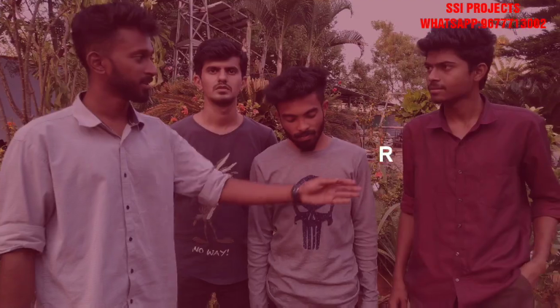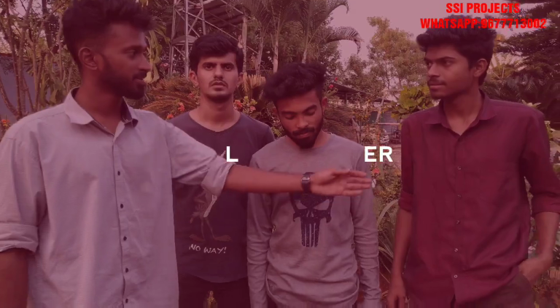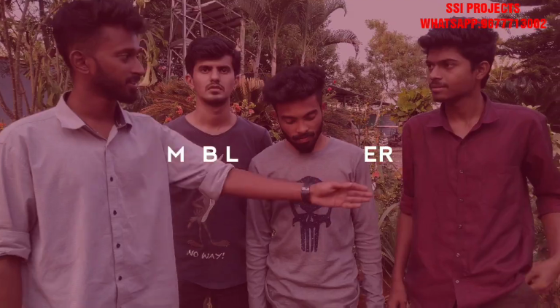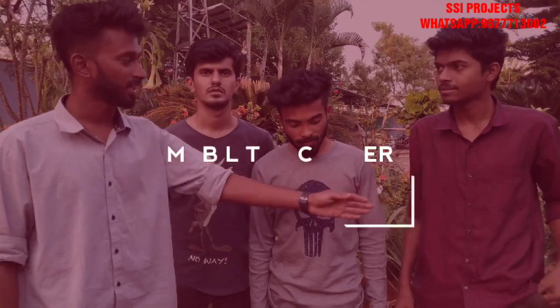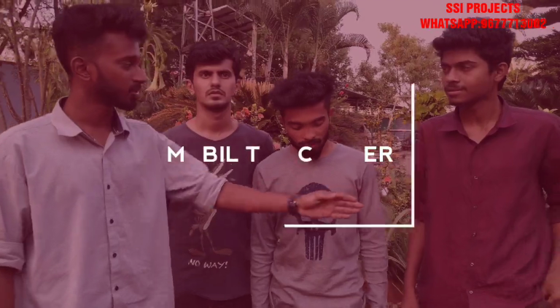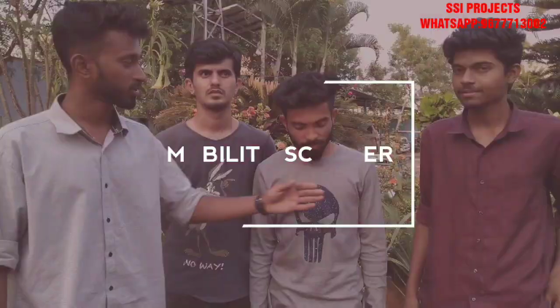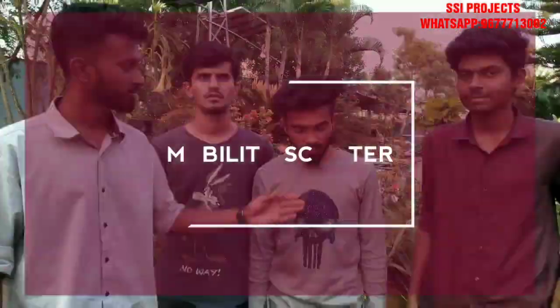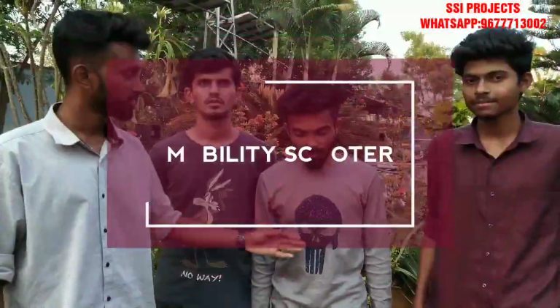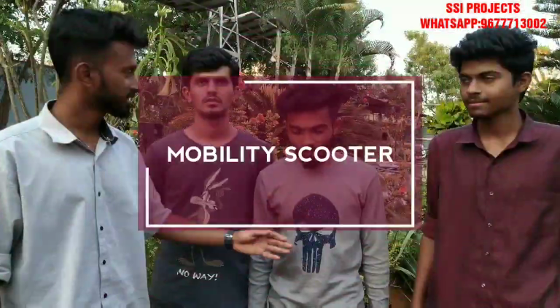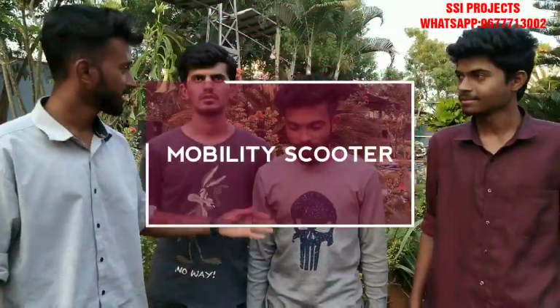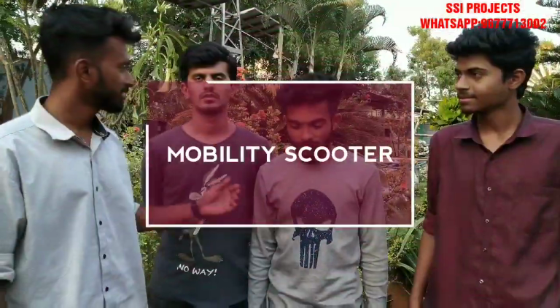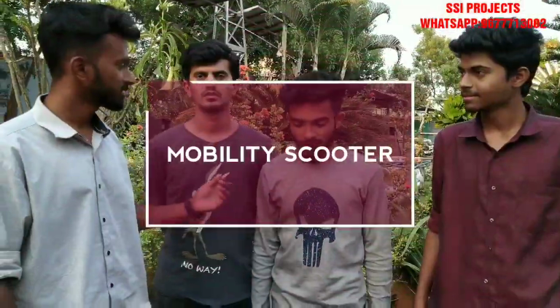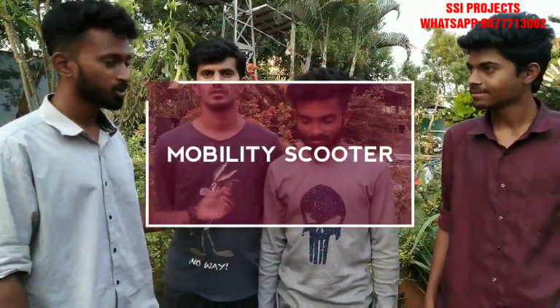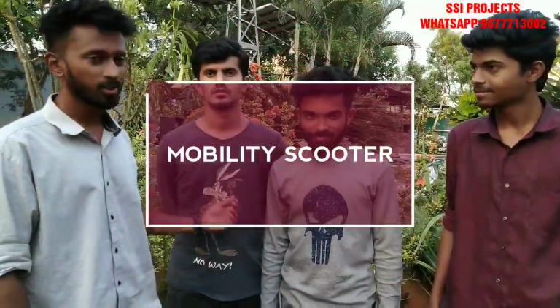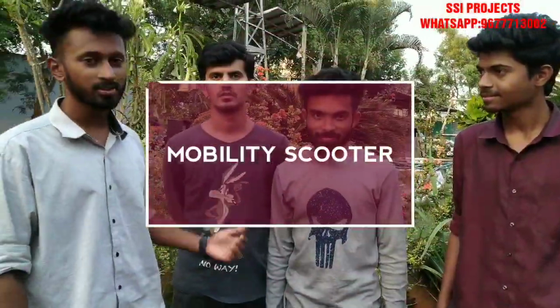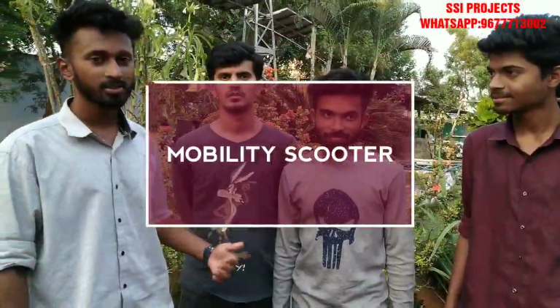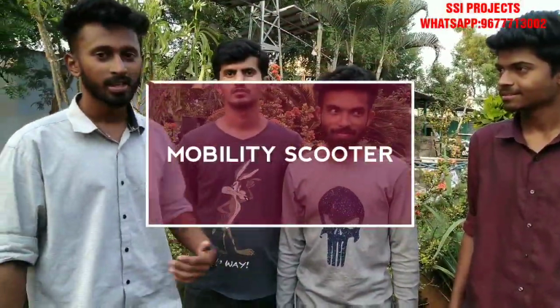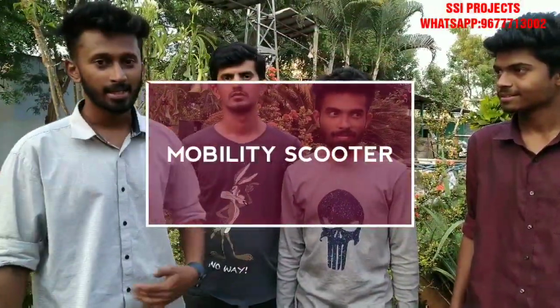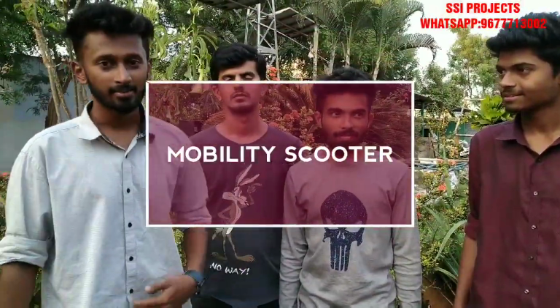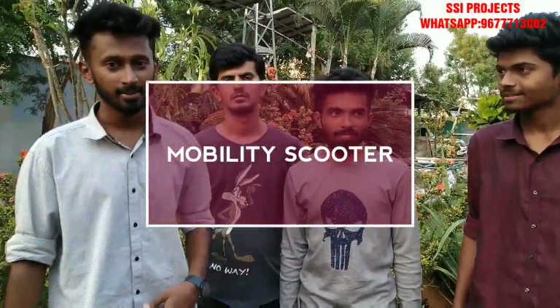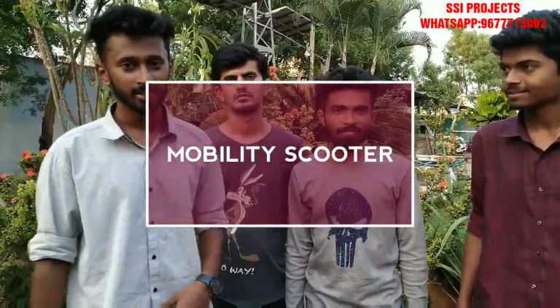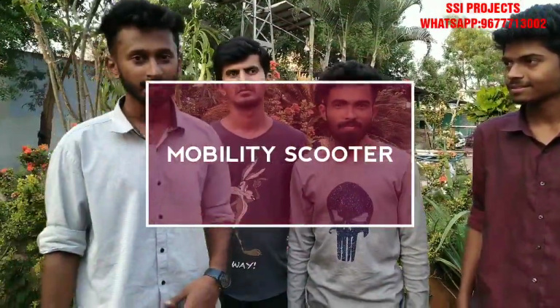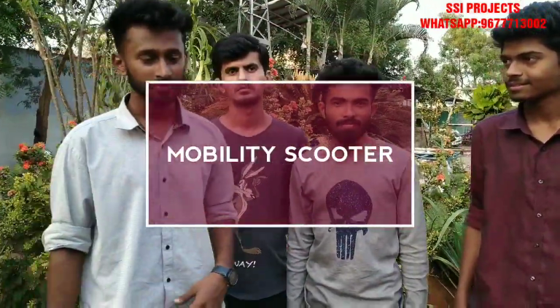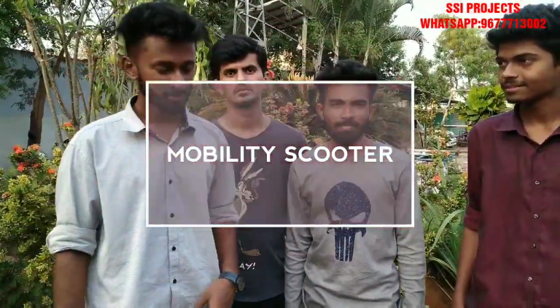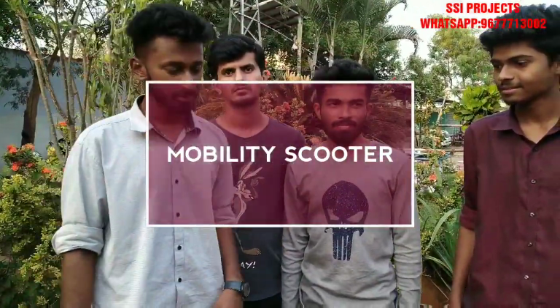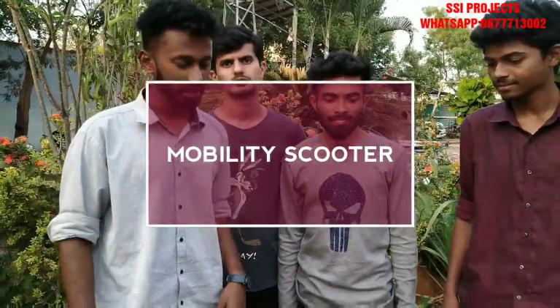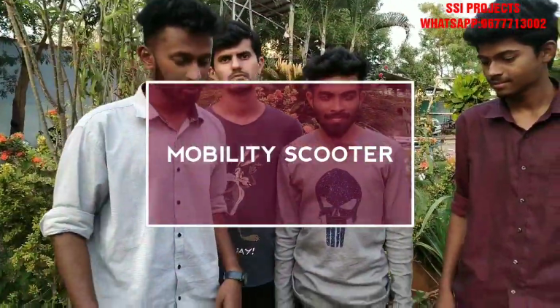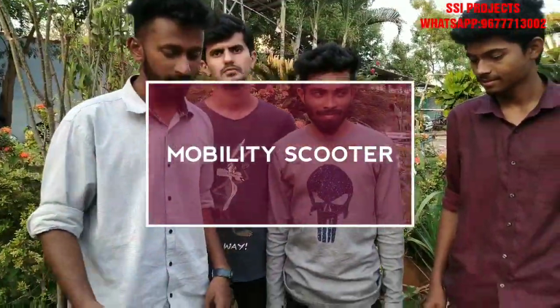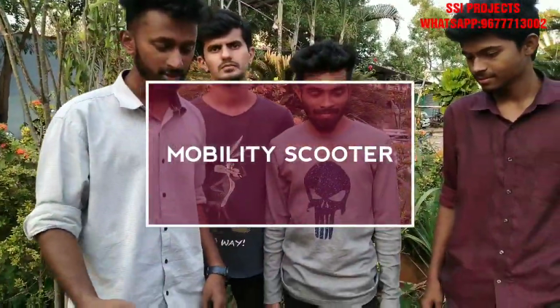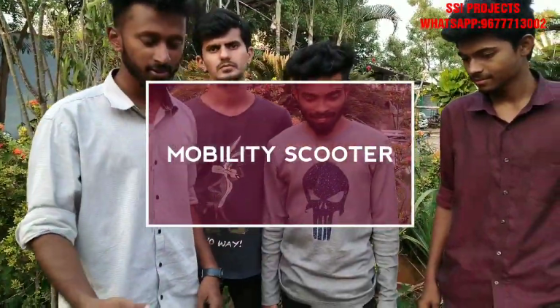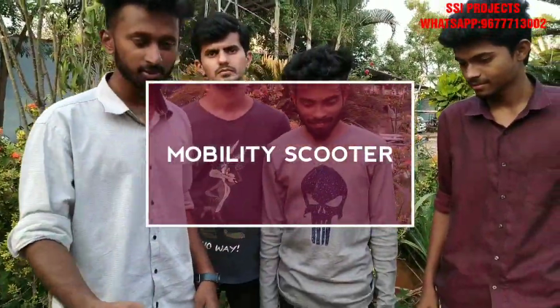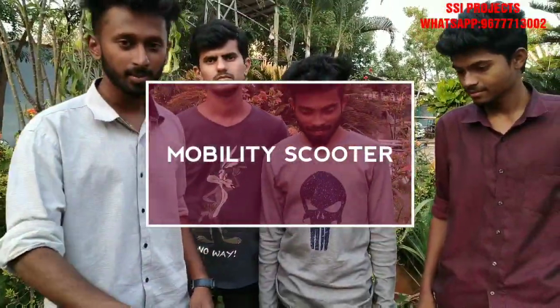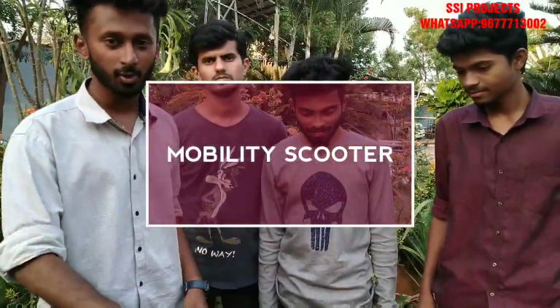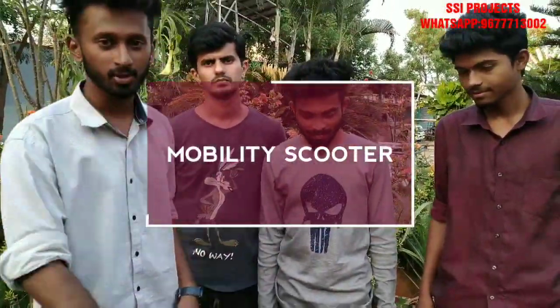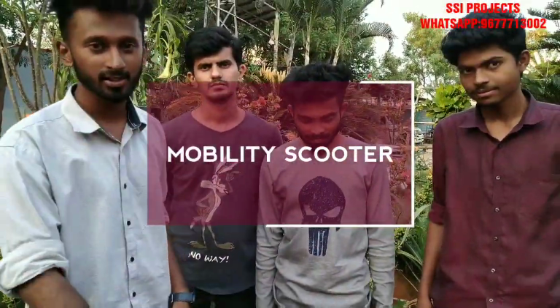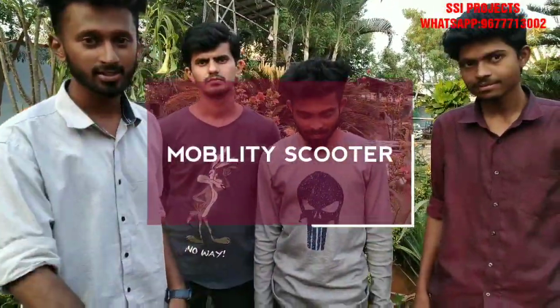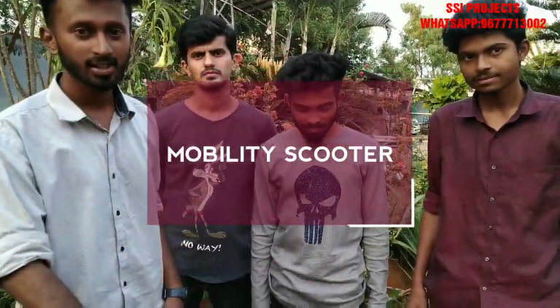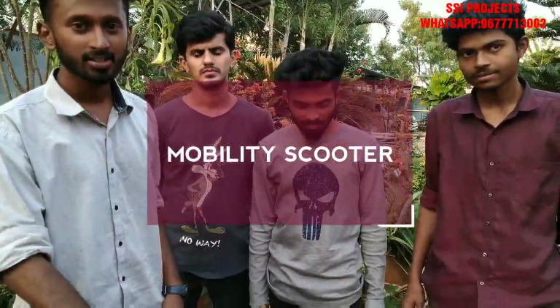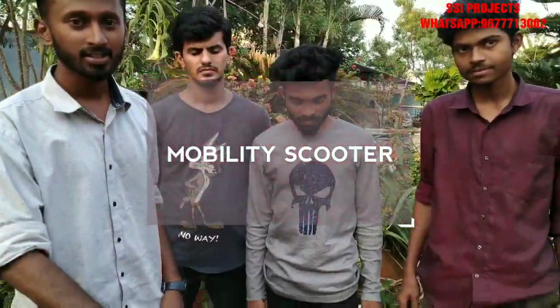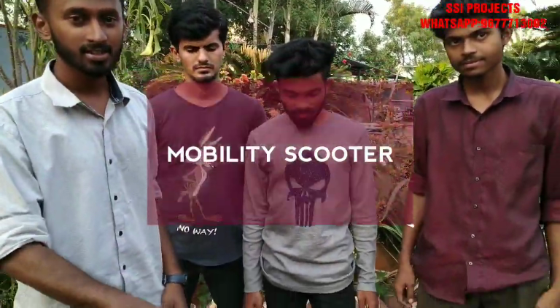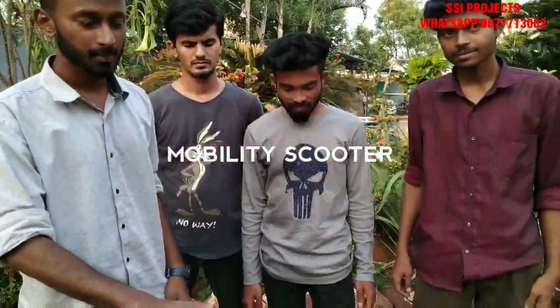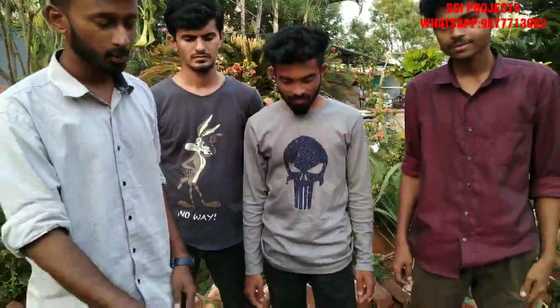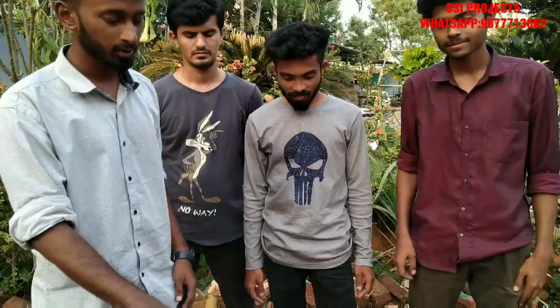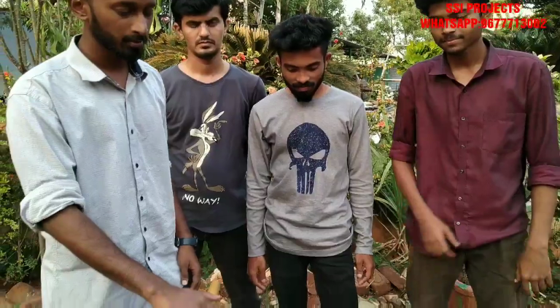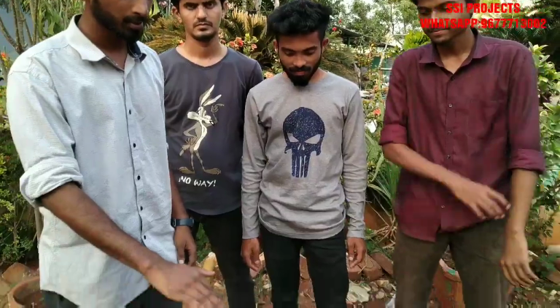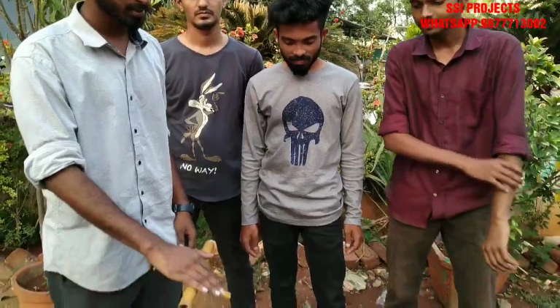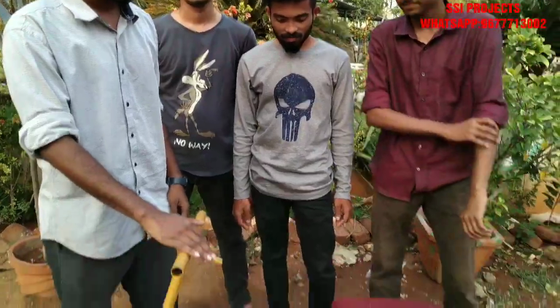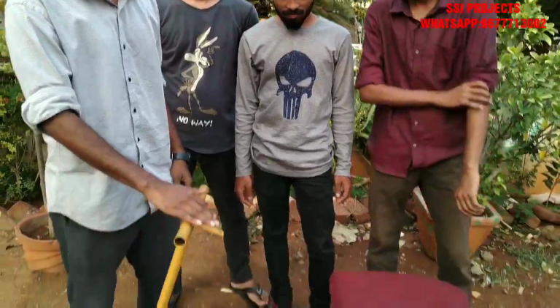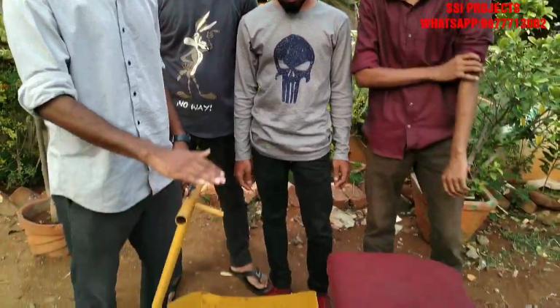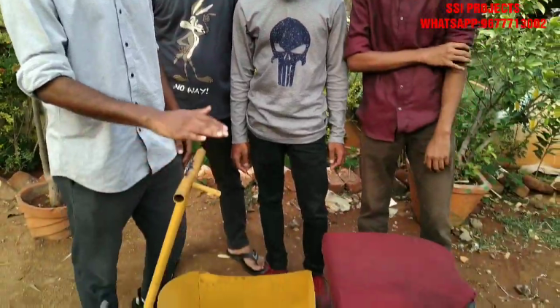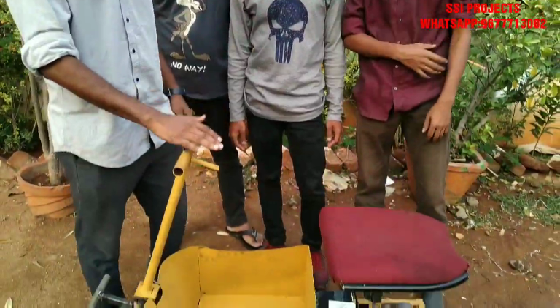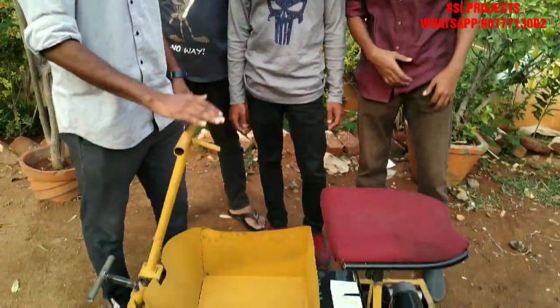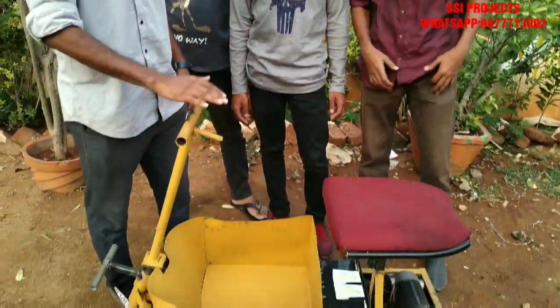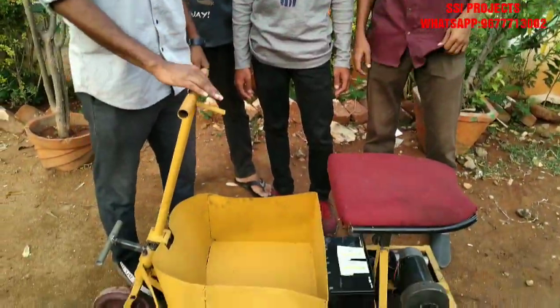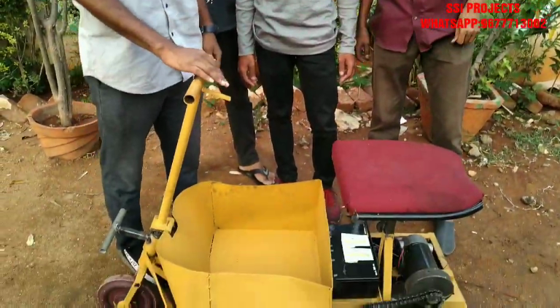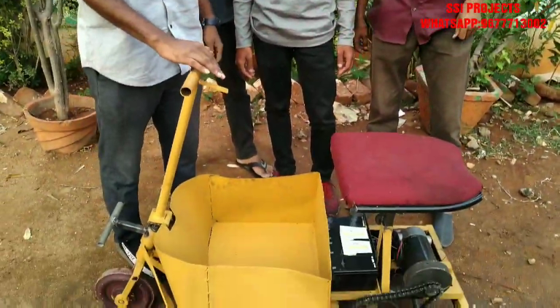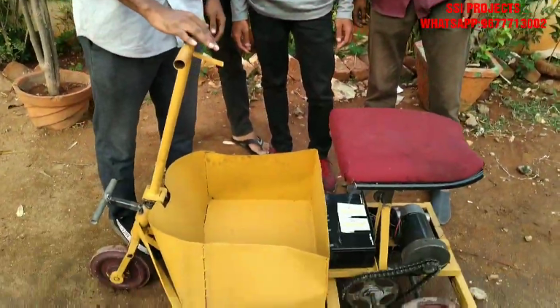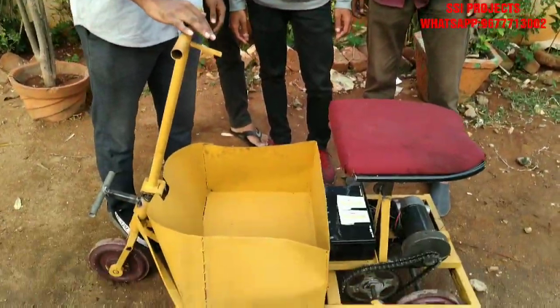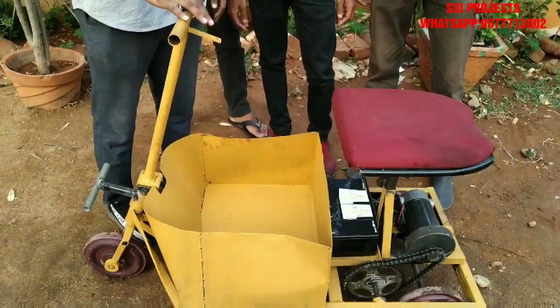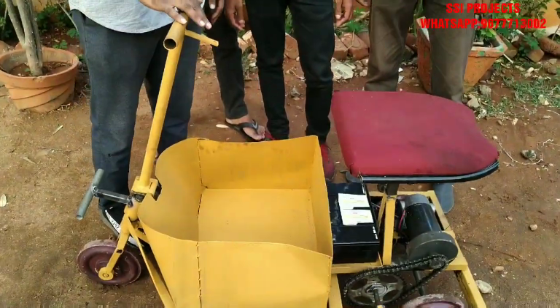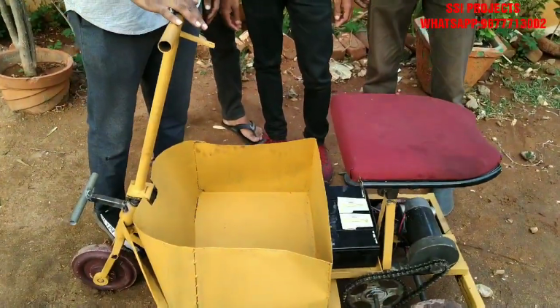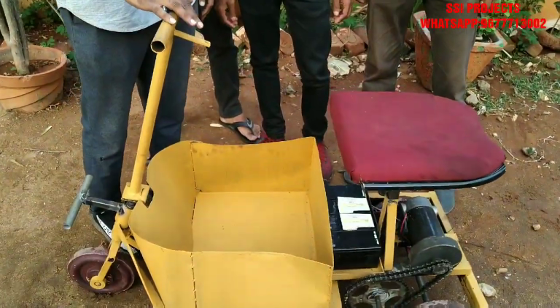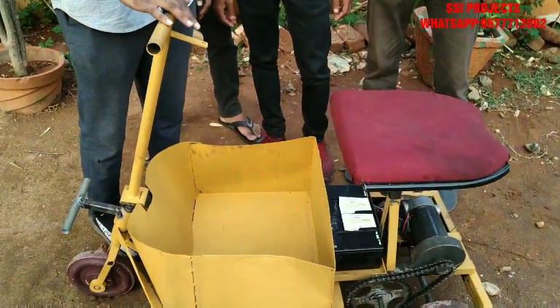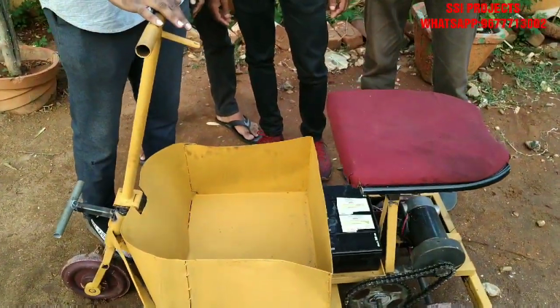My friends Rathod, Vishal, Rohan and I am Viral. We are glad to introduce our project. This is a portable luggage carrying mobility scooter.